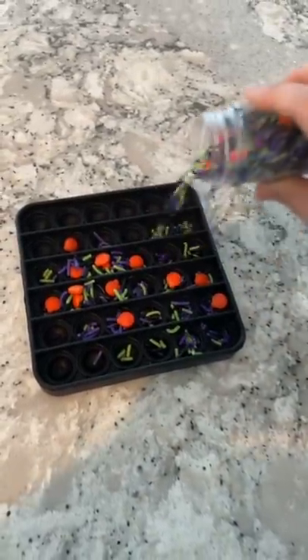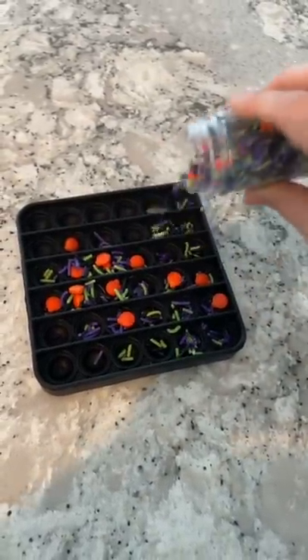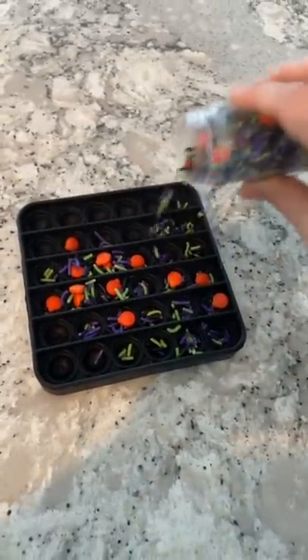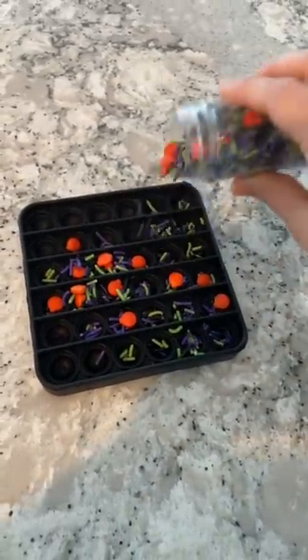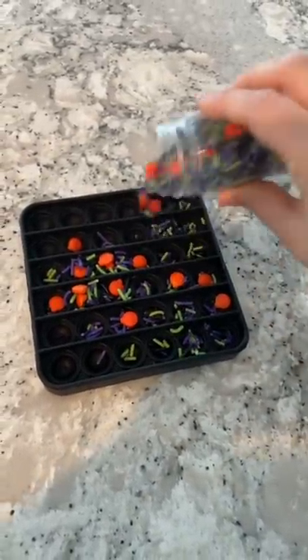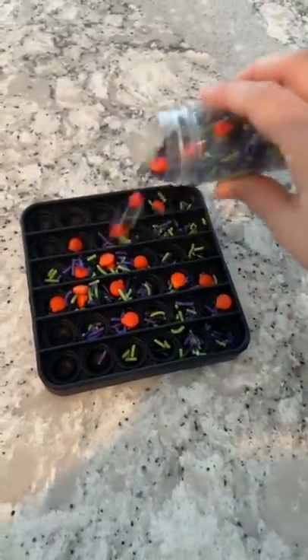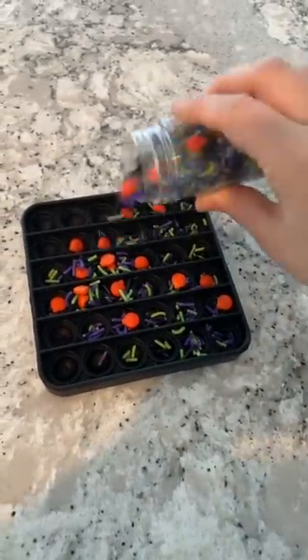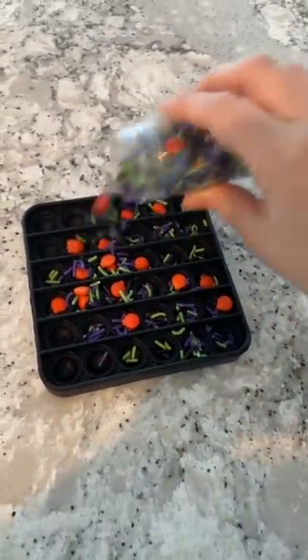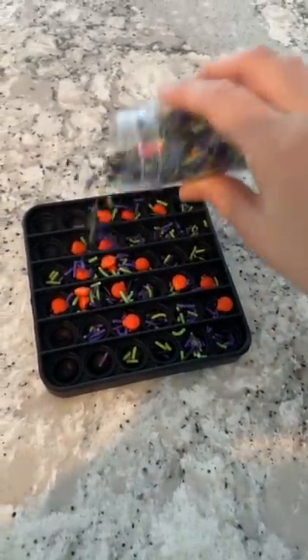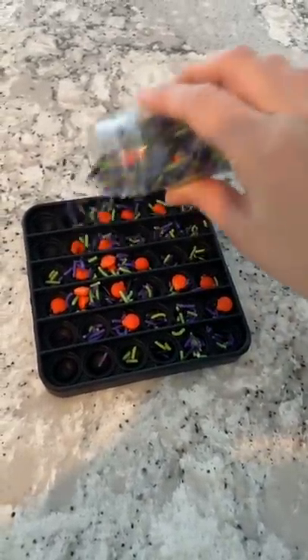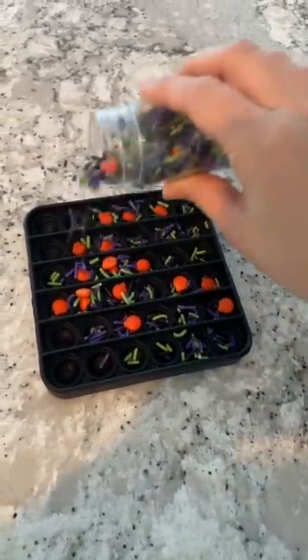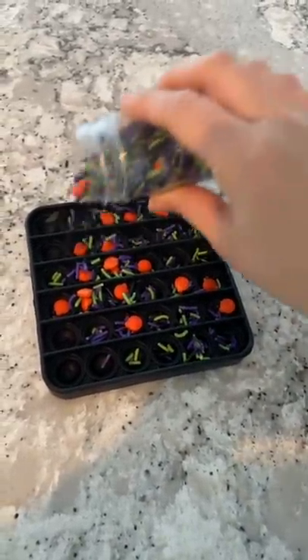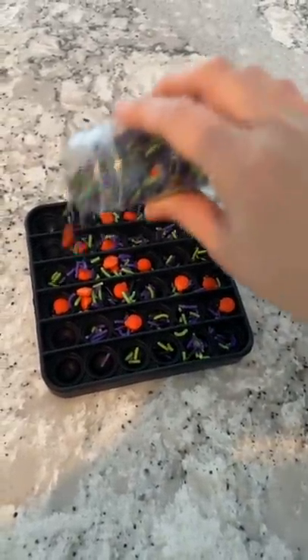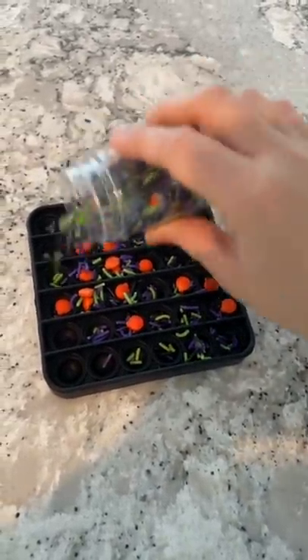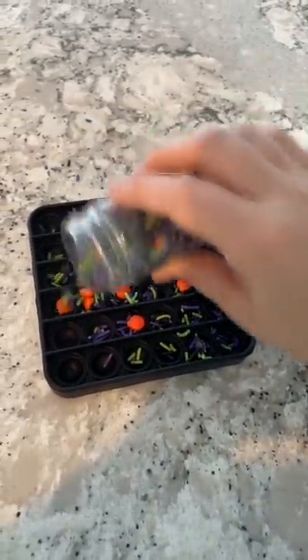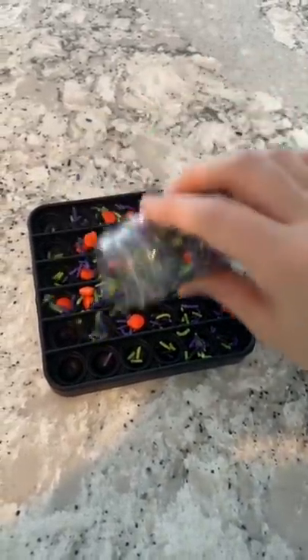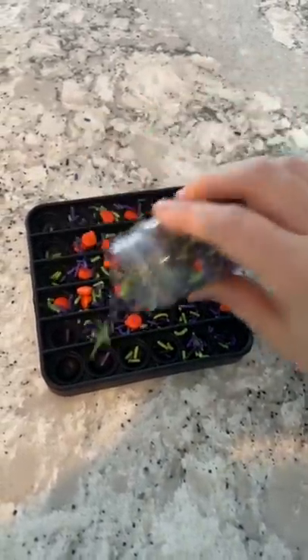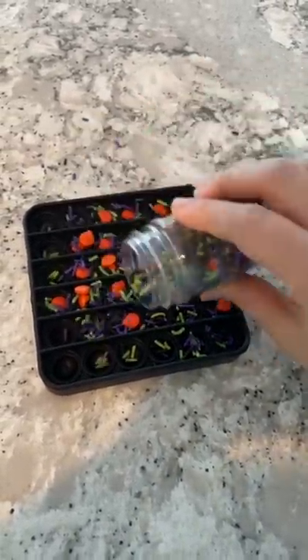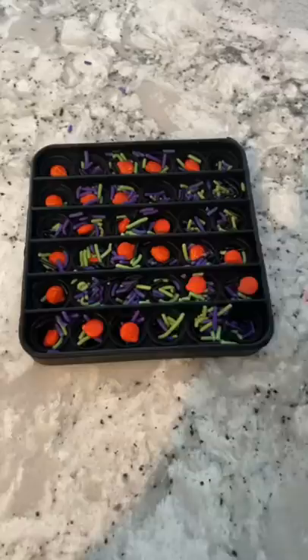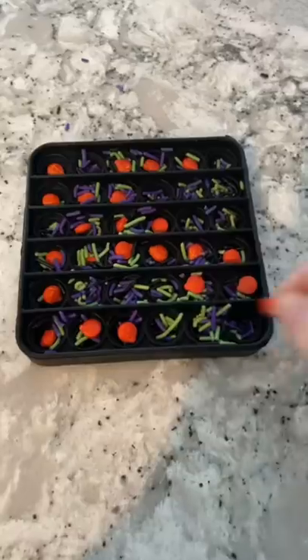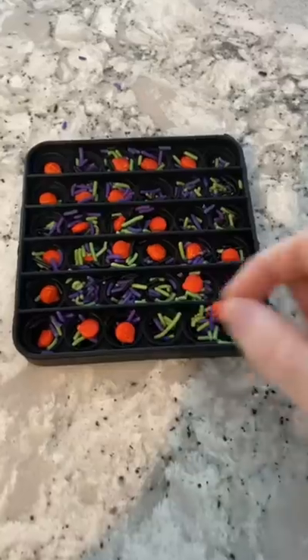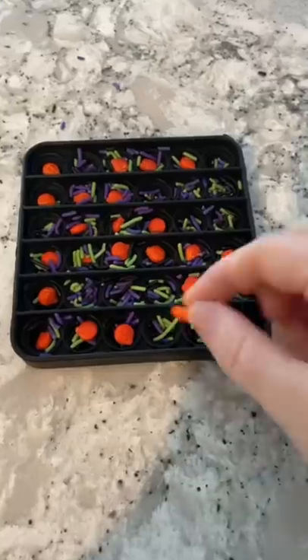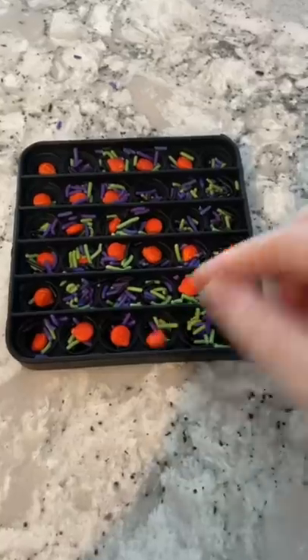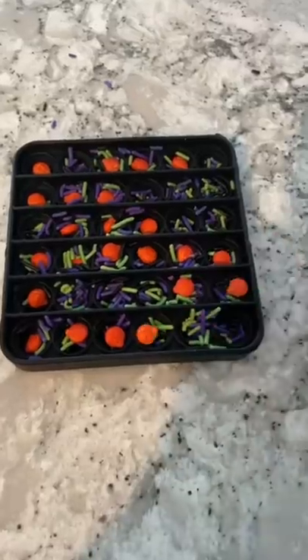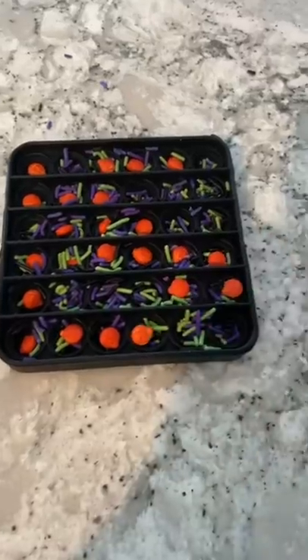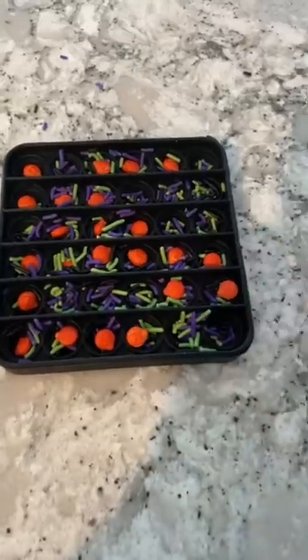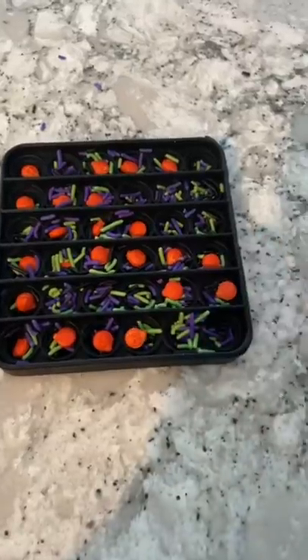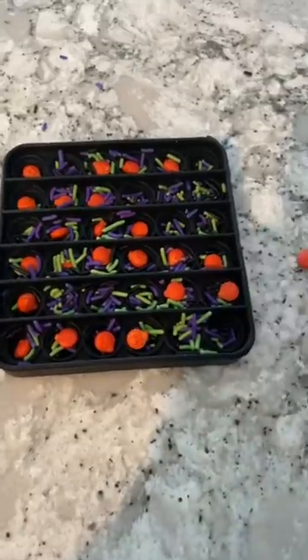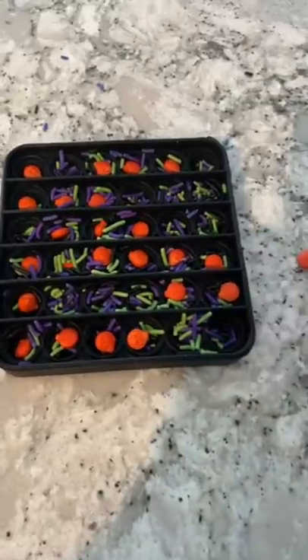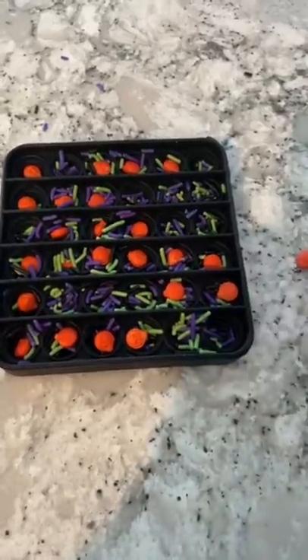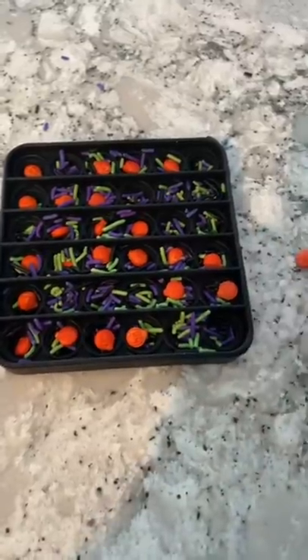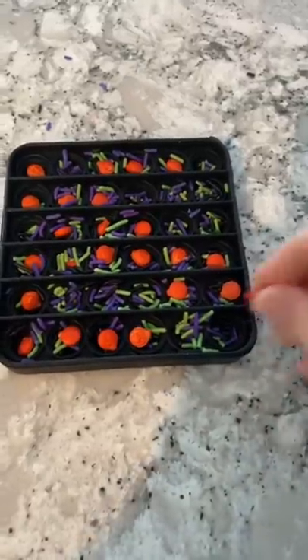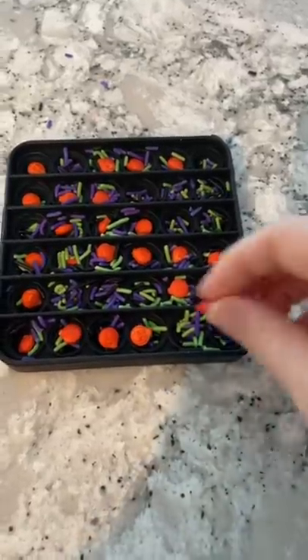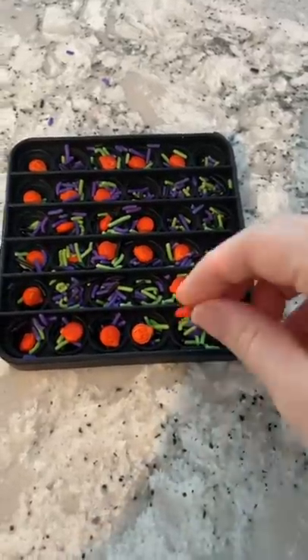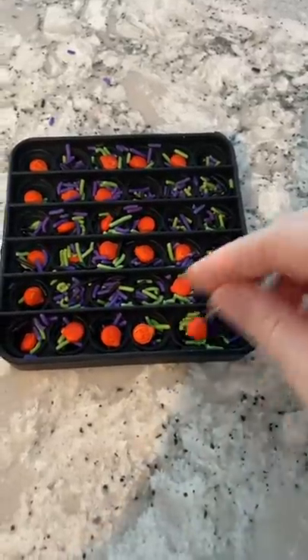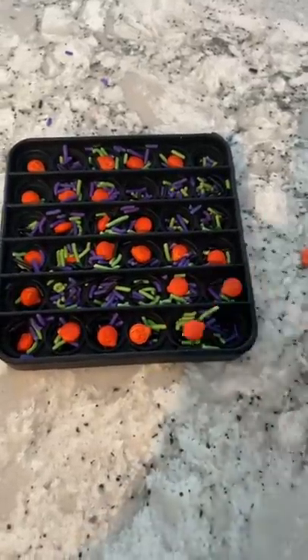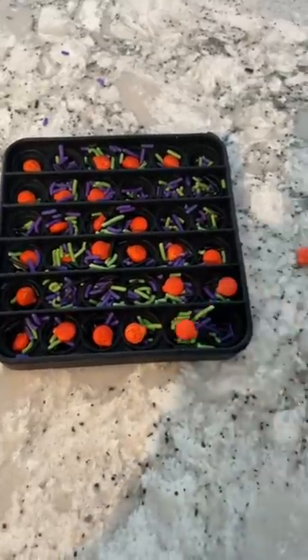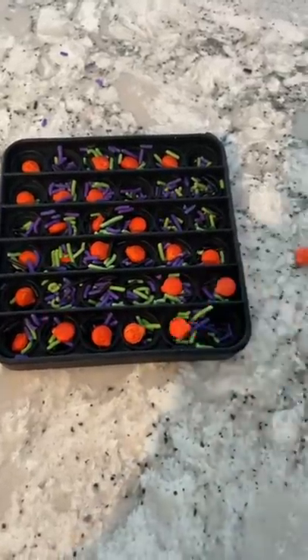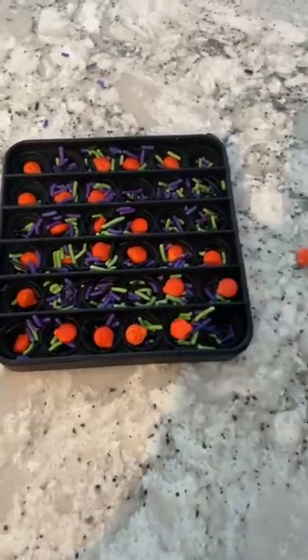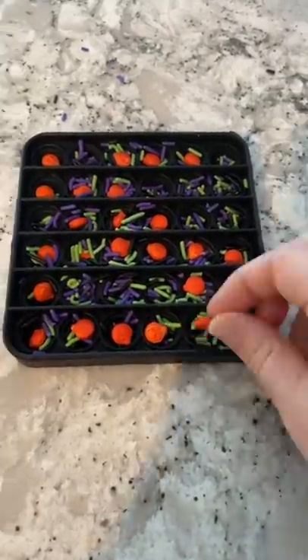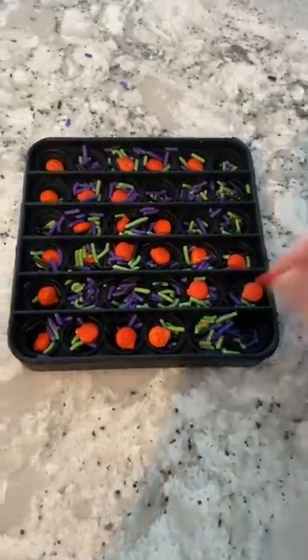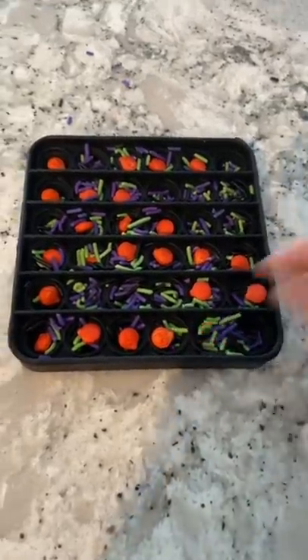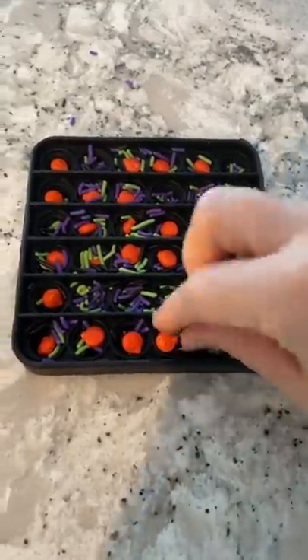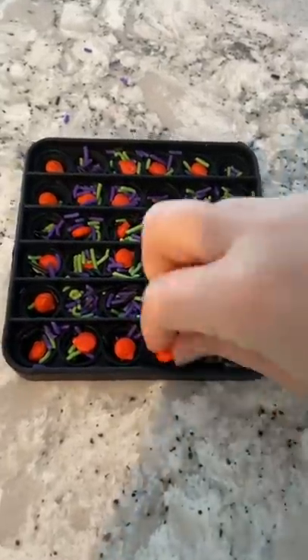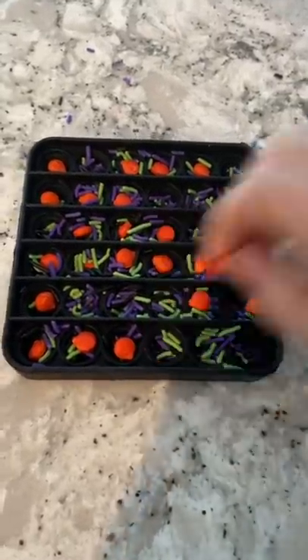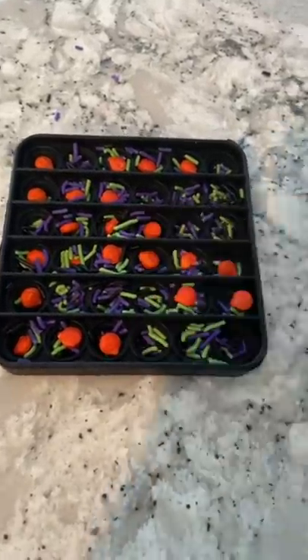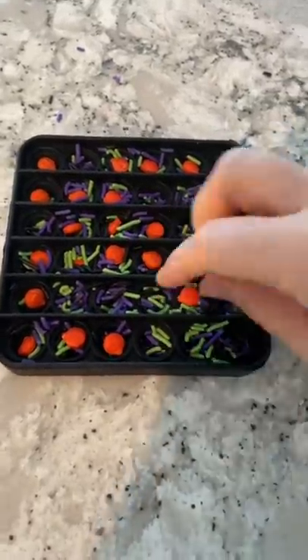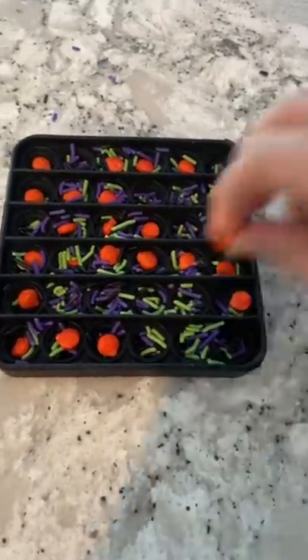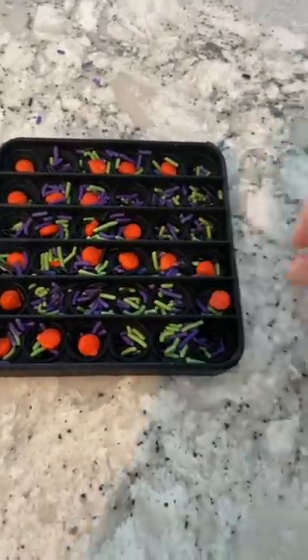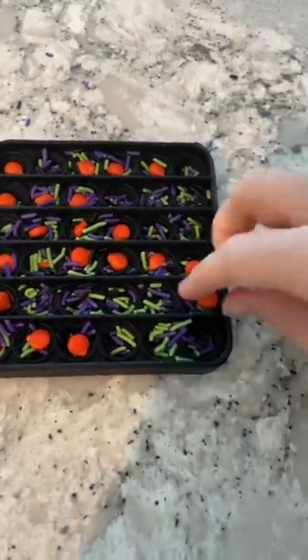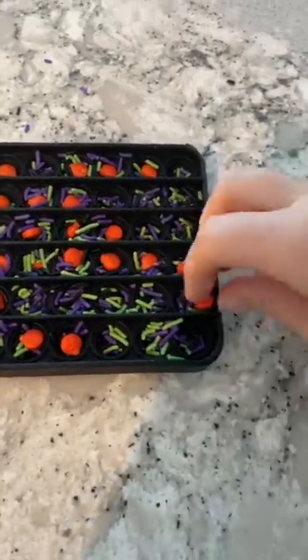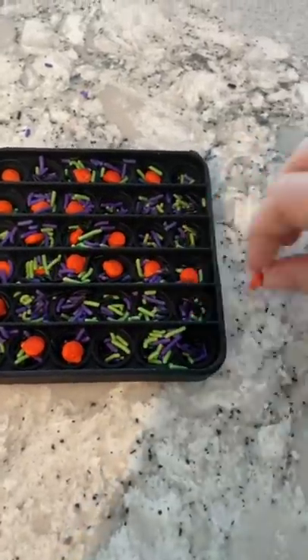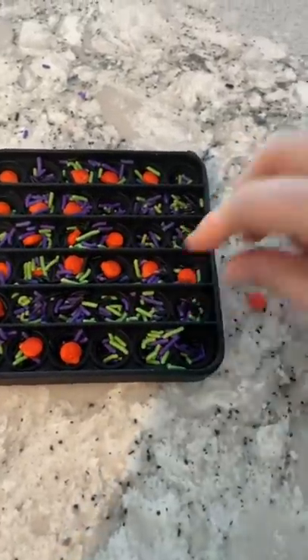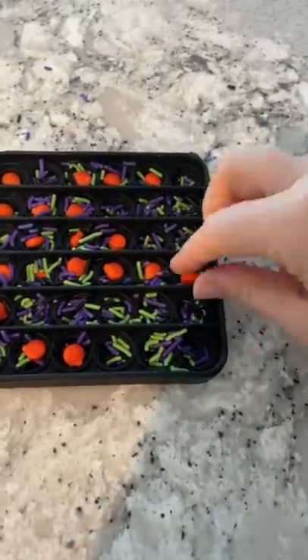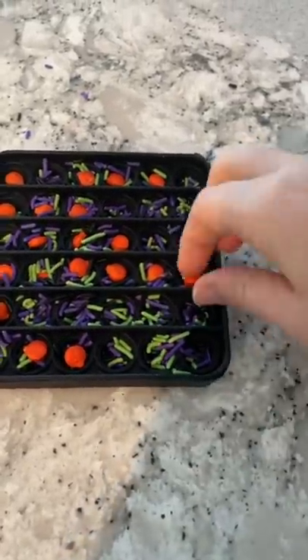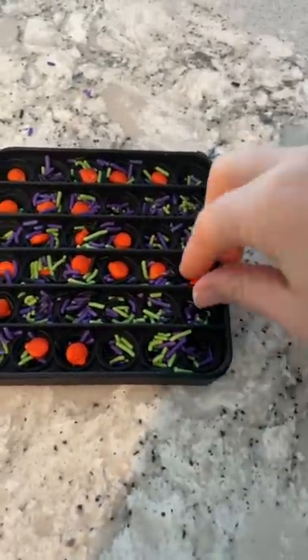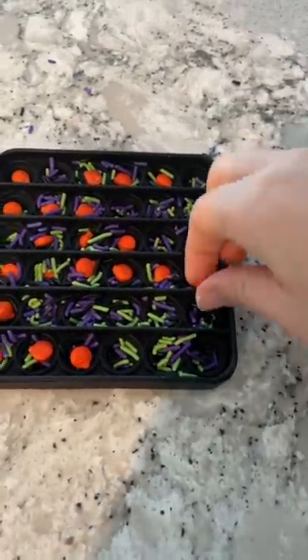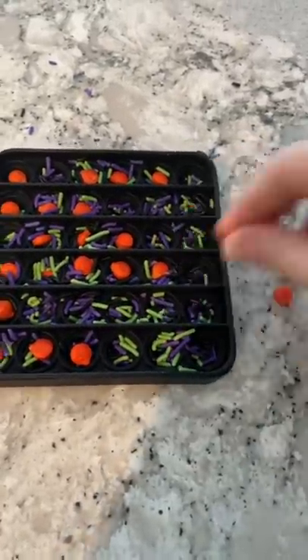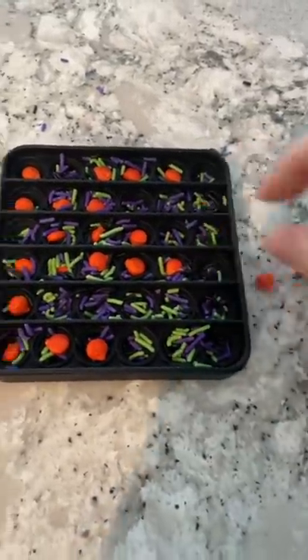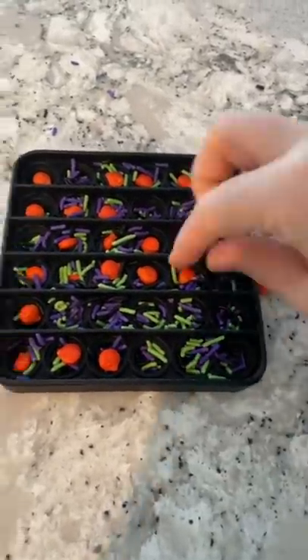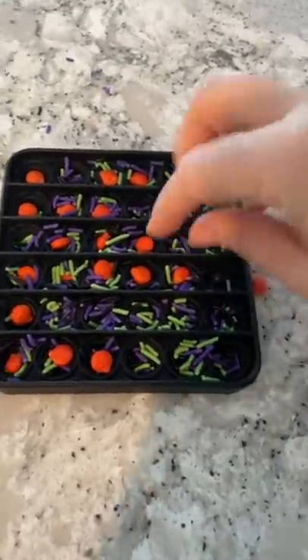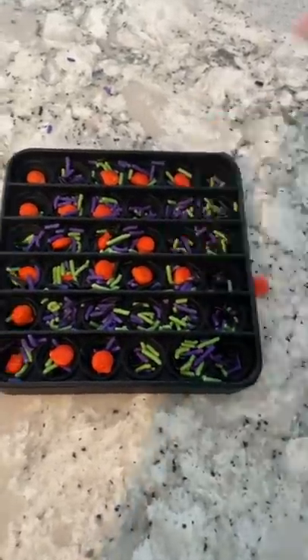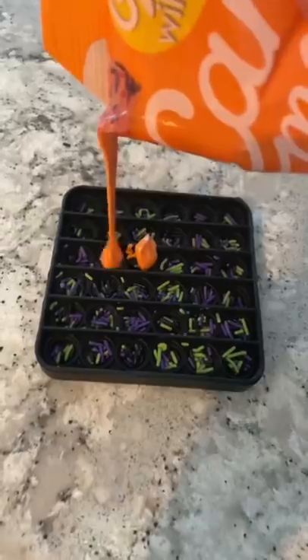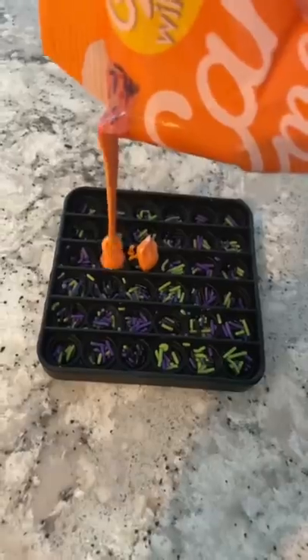I thought it would be cute to put one of the orange pumpkins in each little hole, but then I remembered I don't like these type of sprinkles.